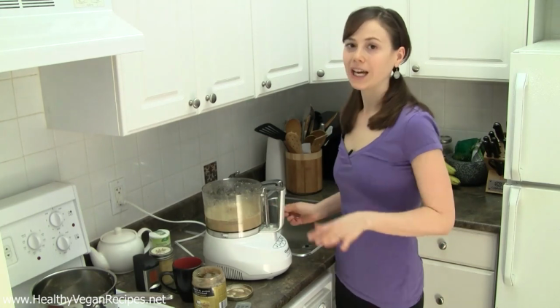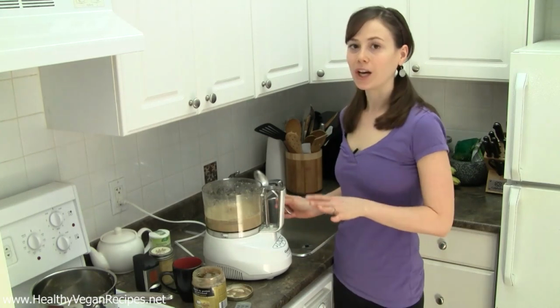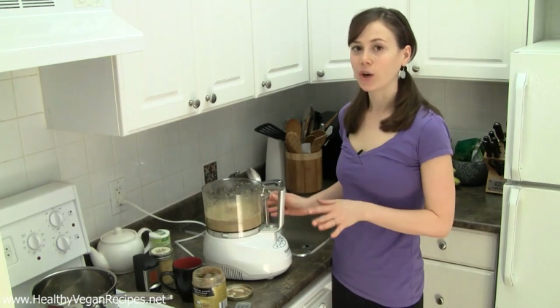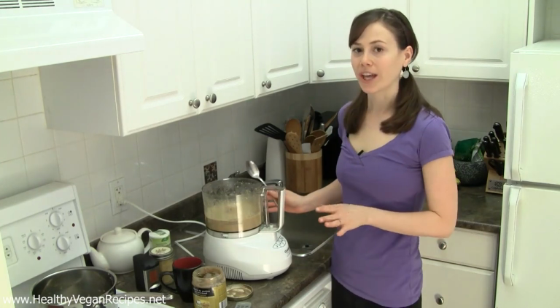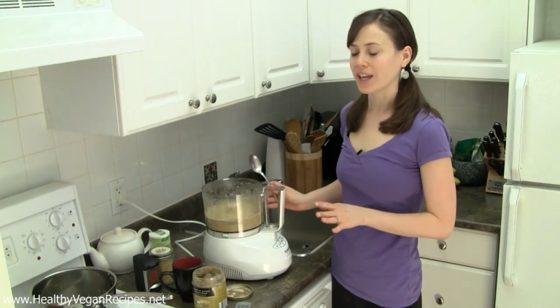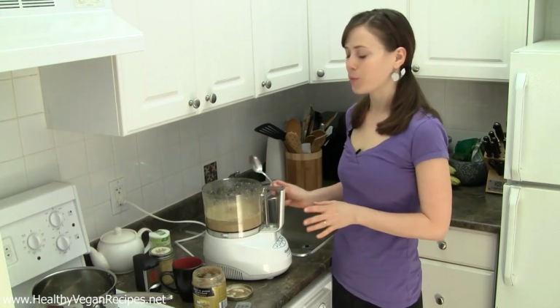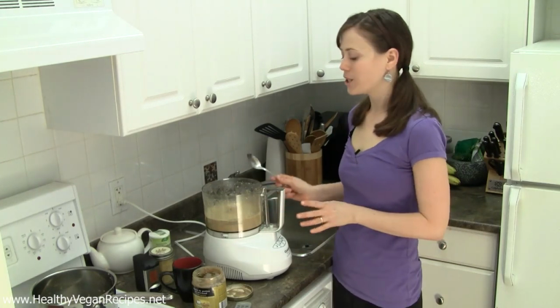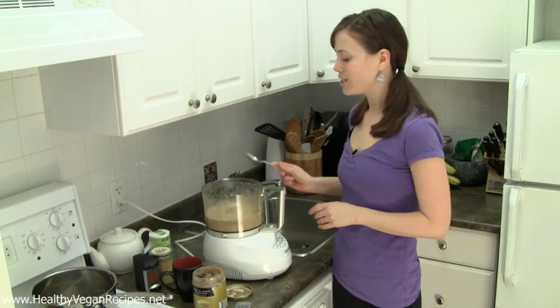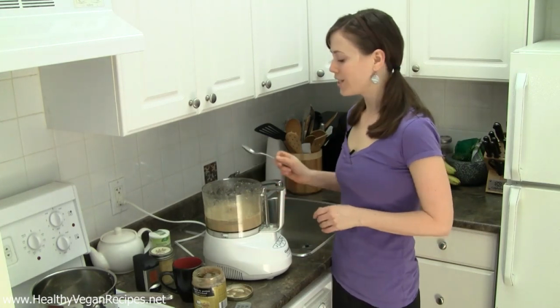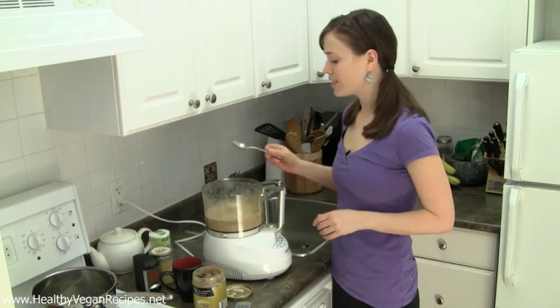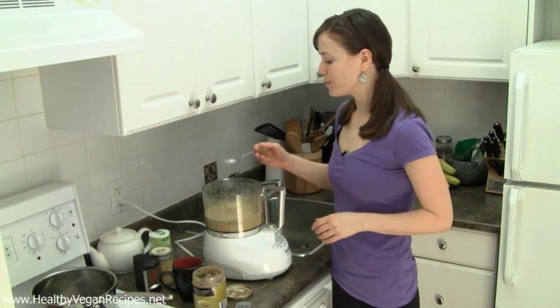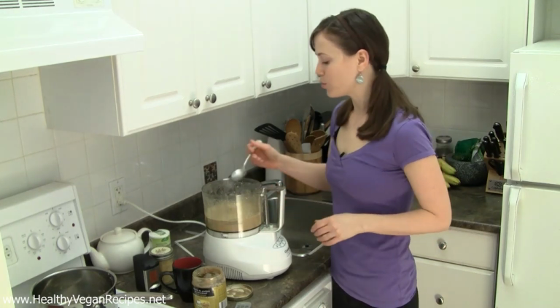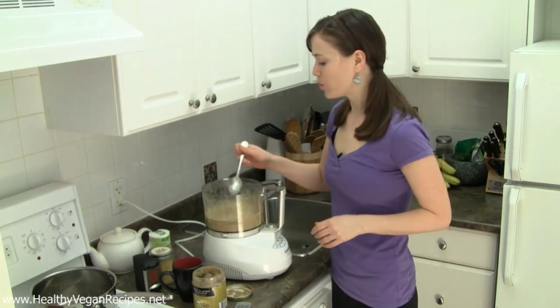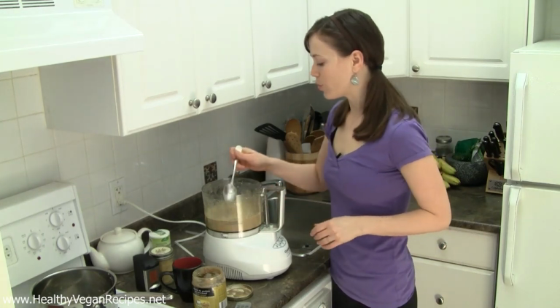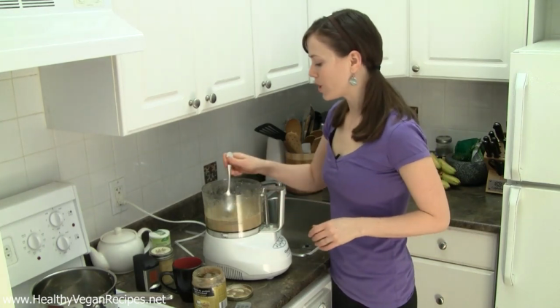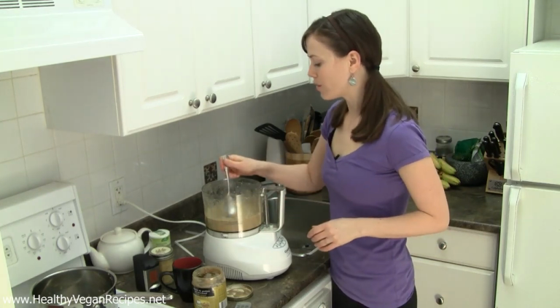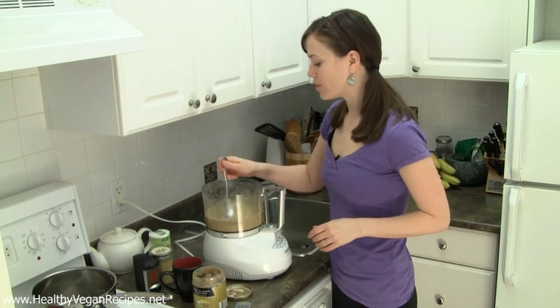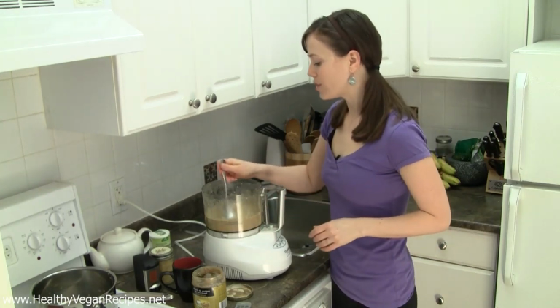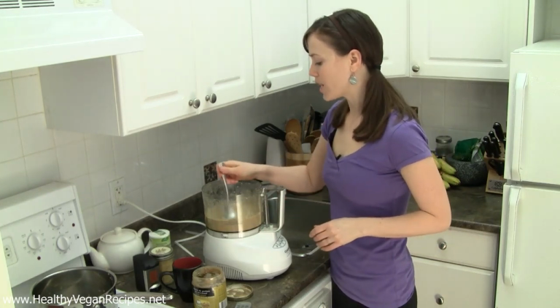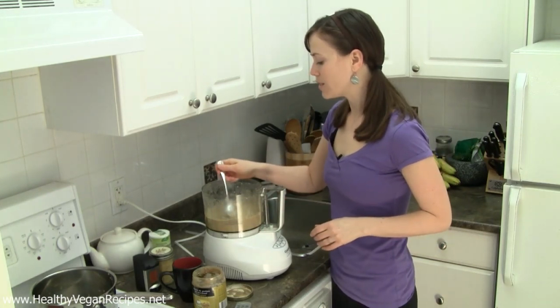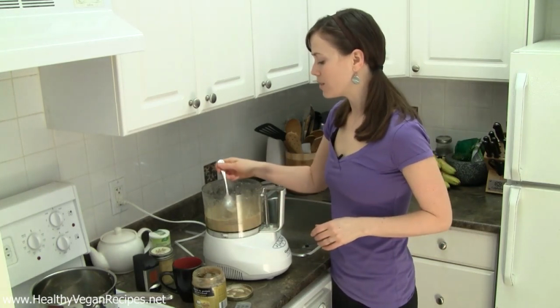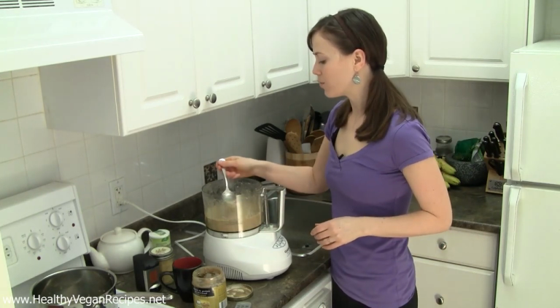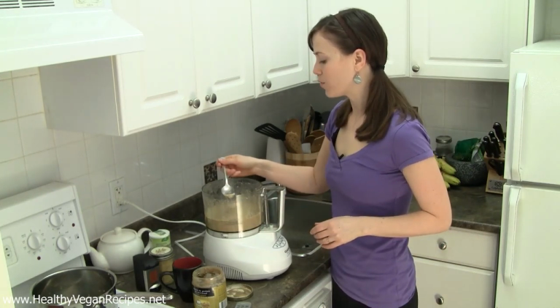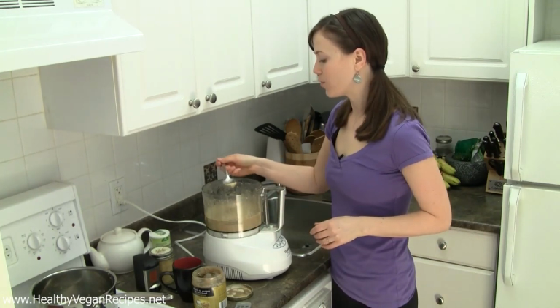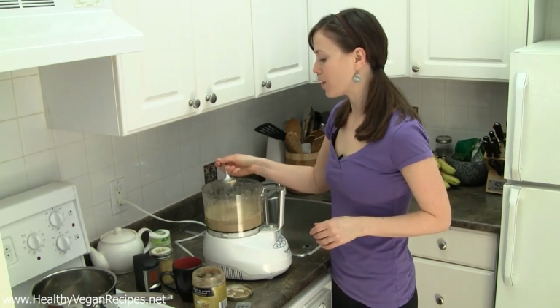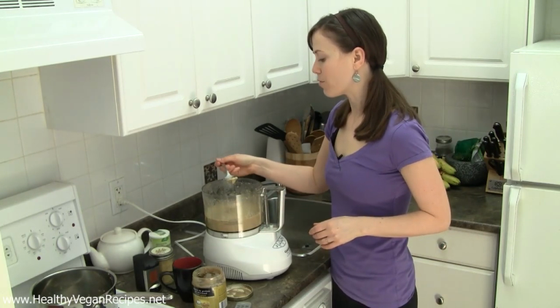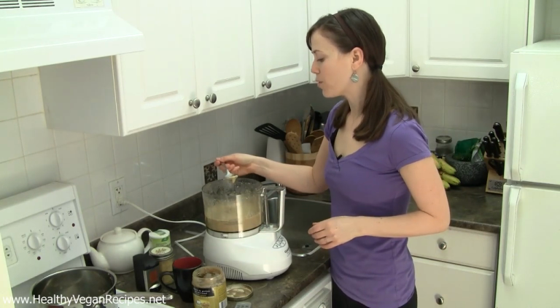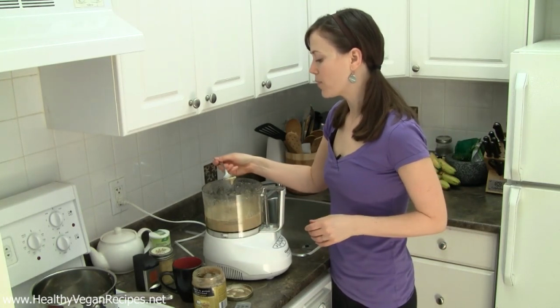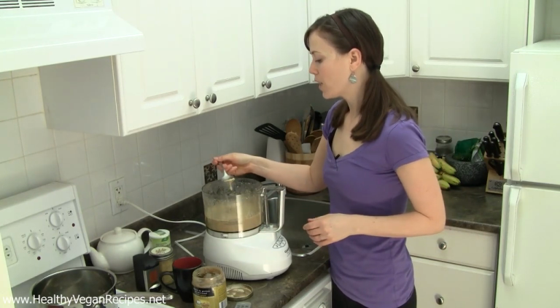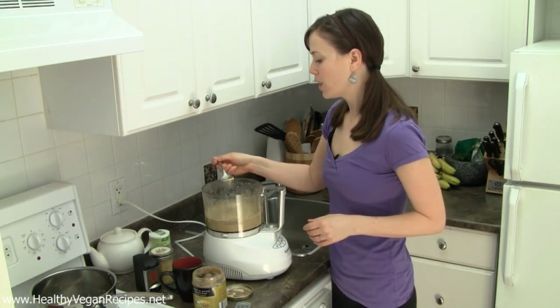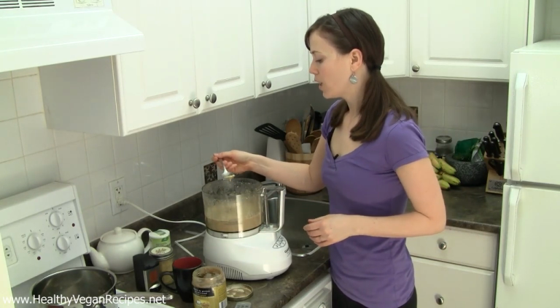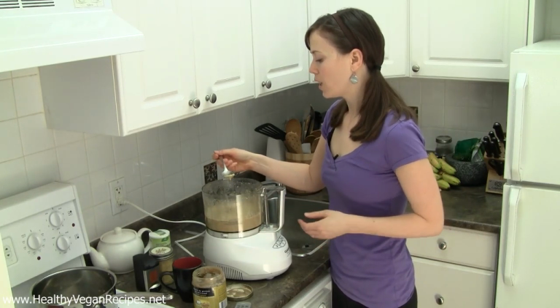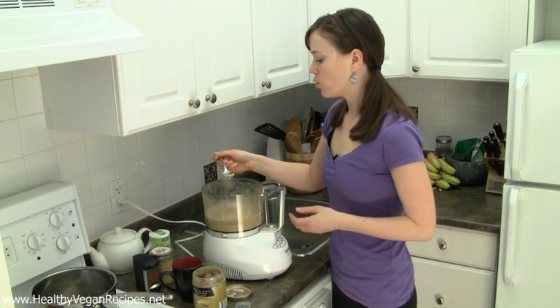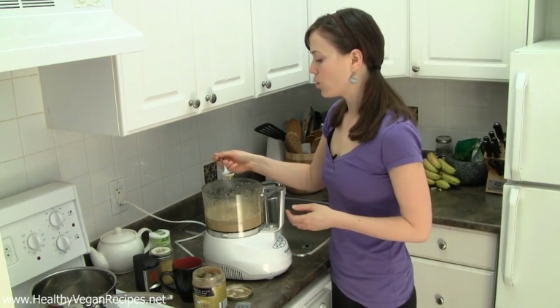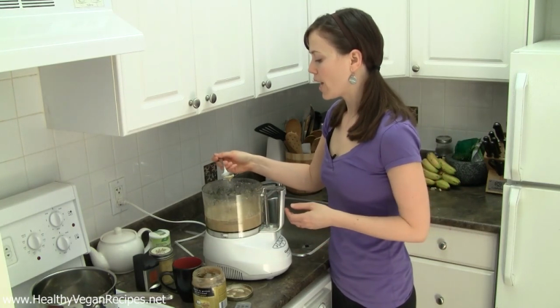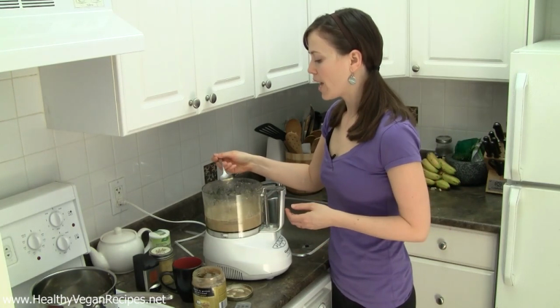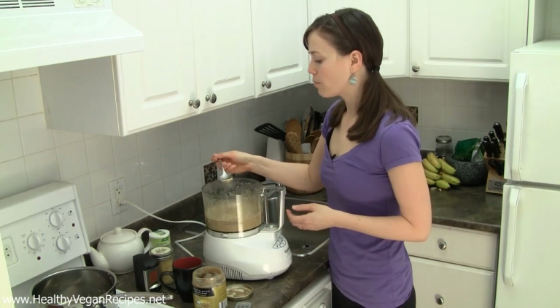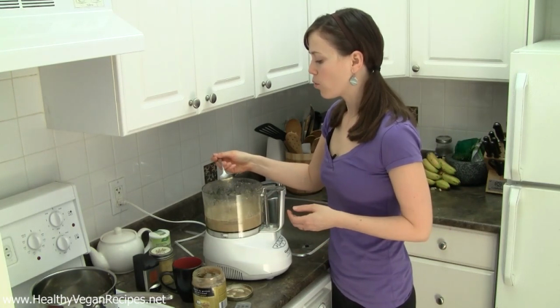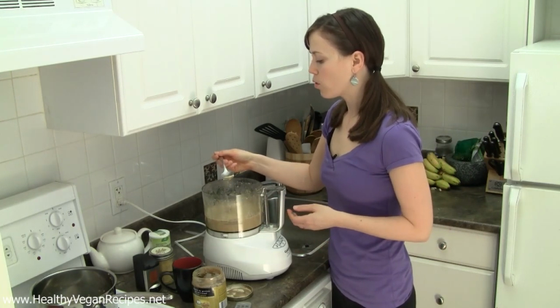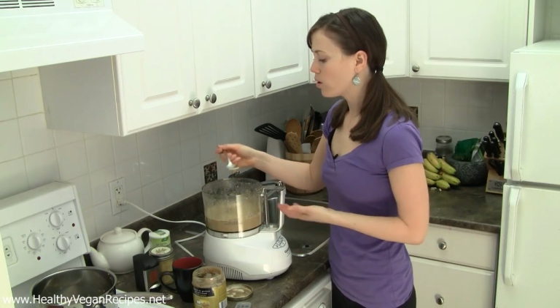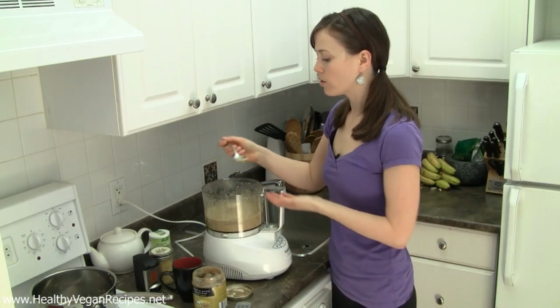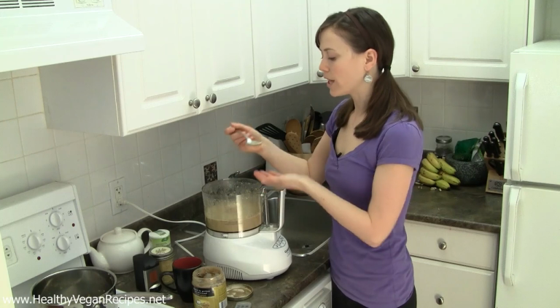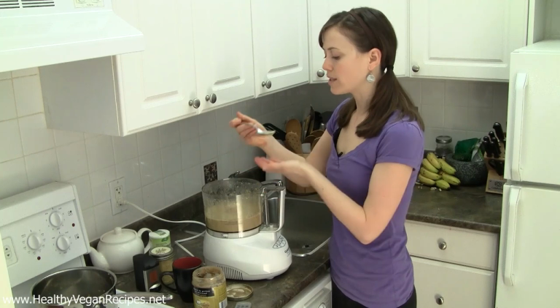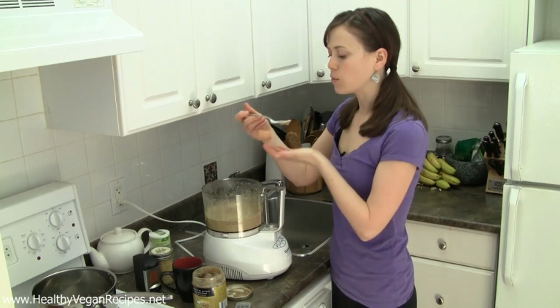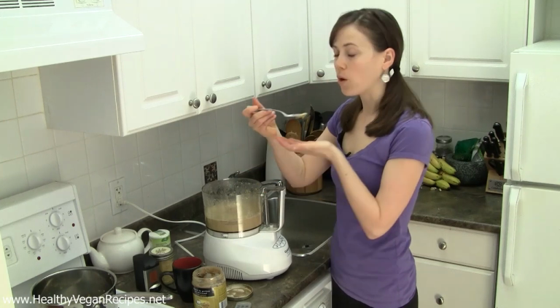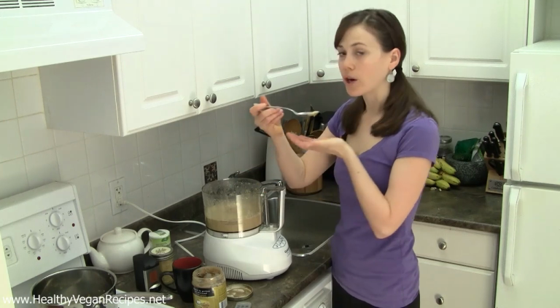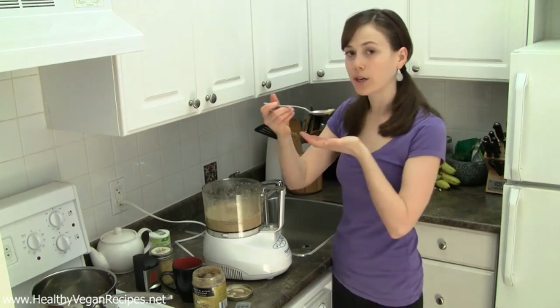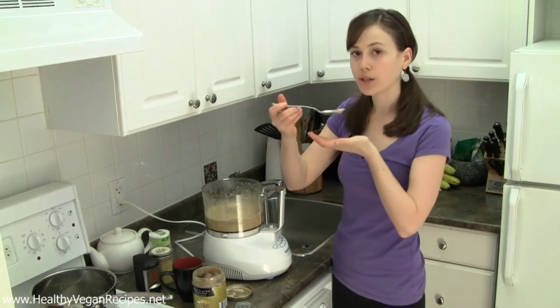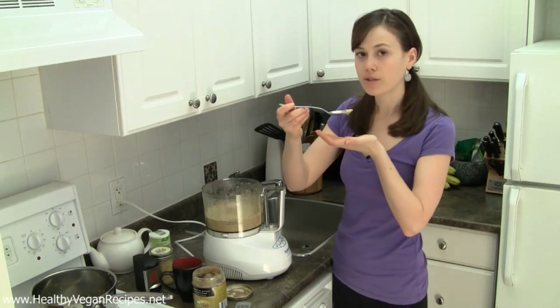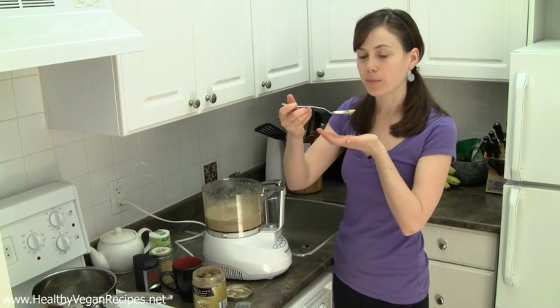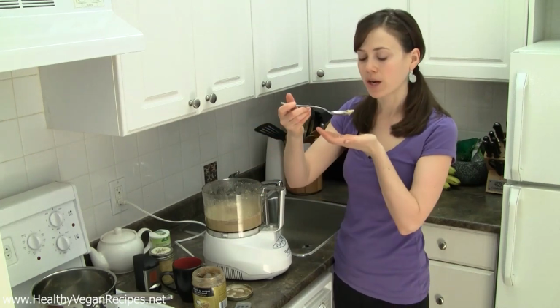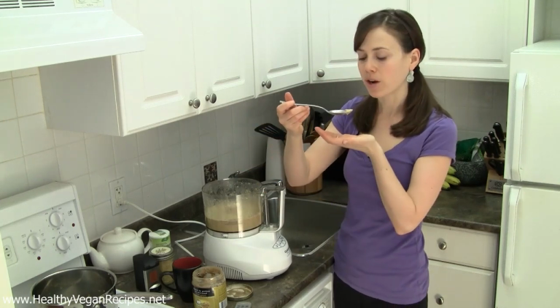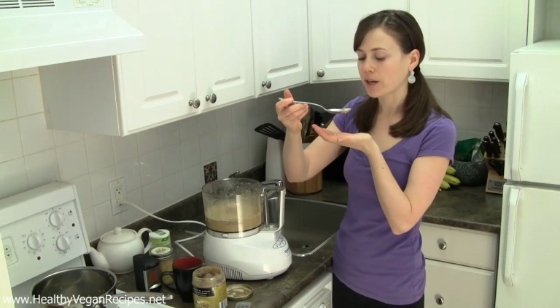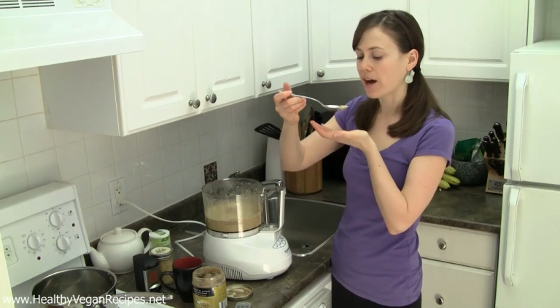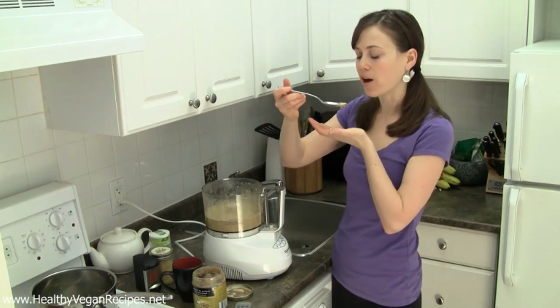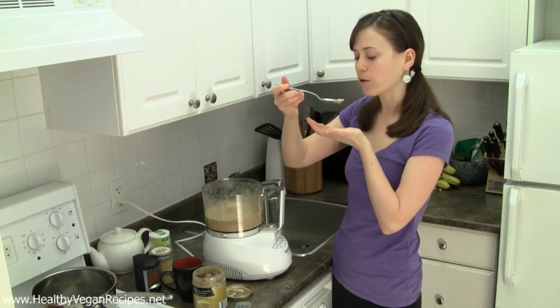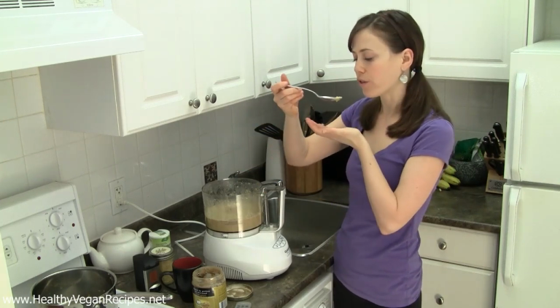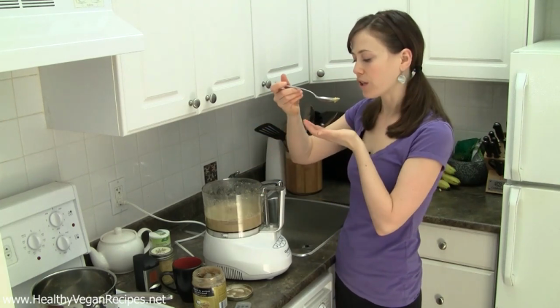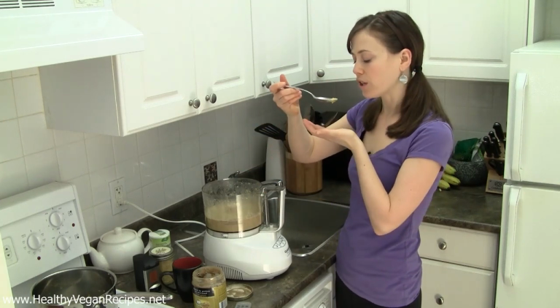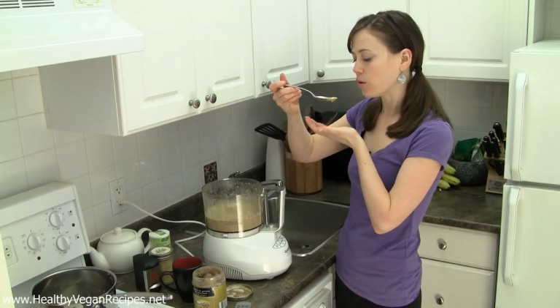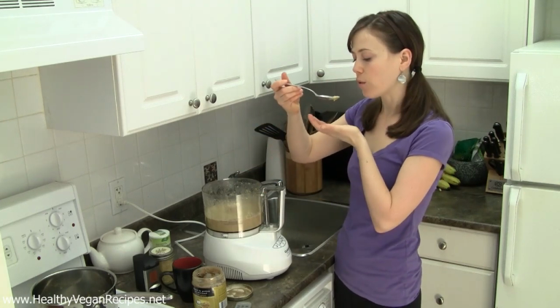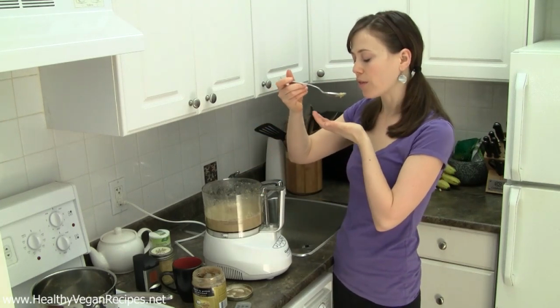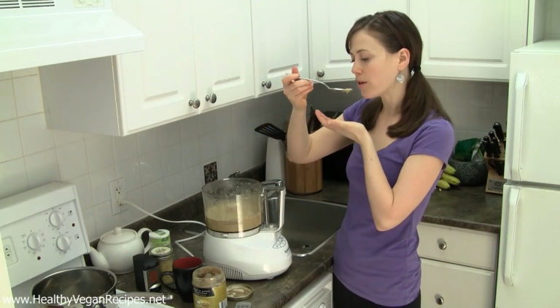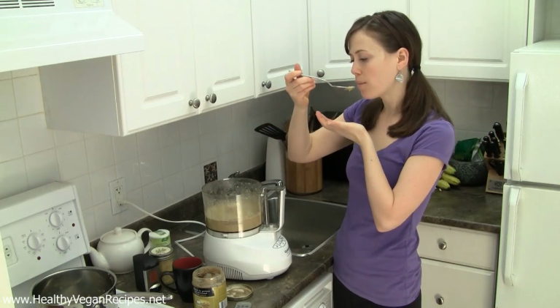Once you get it smooth, you want to give it a taste for flavor, and you can add more or less water depending on how thick you want them.